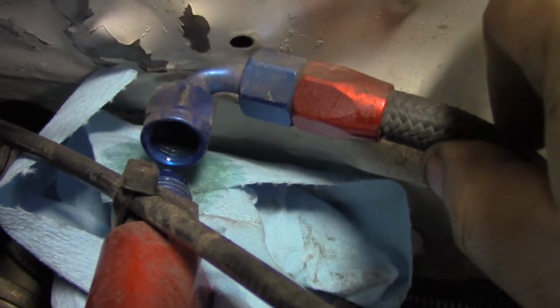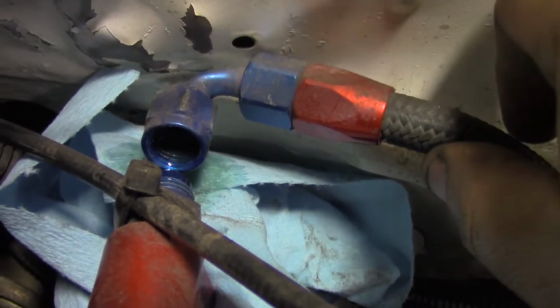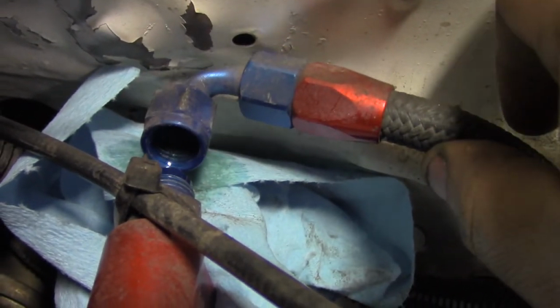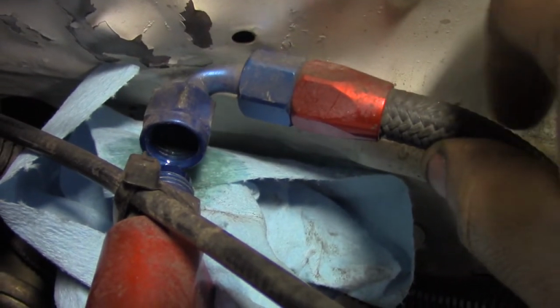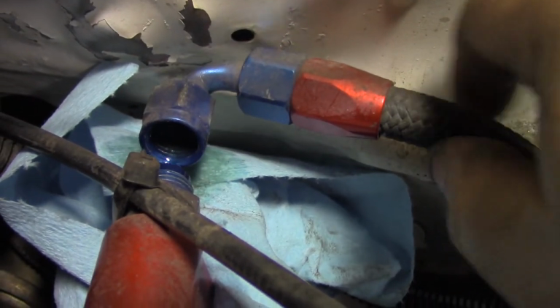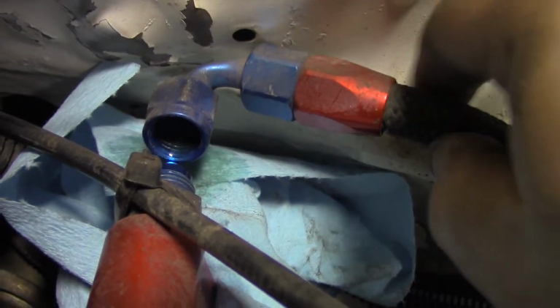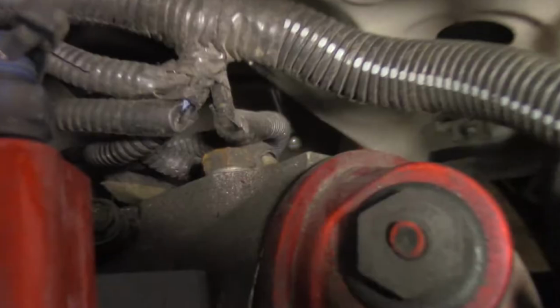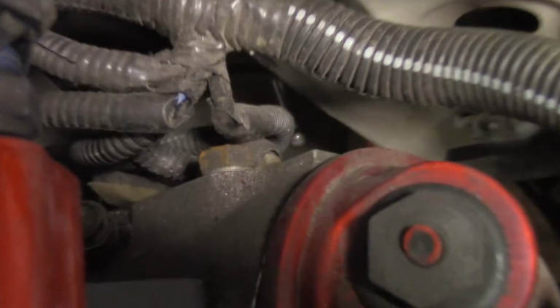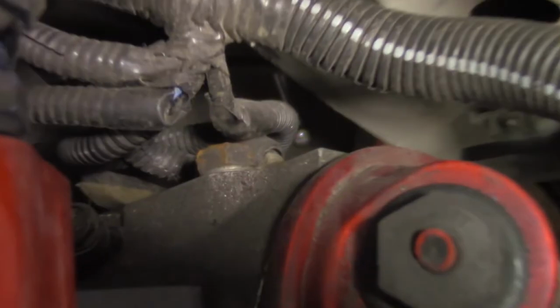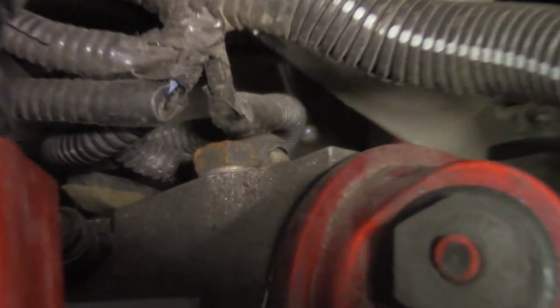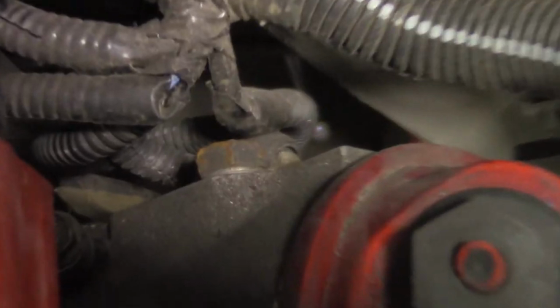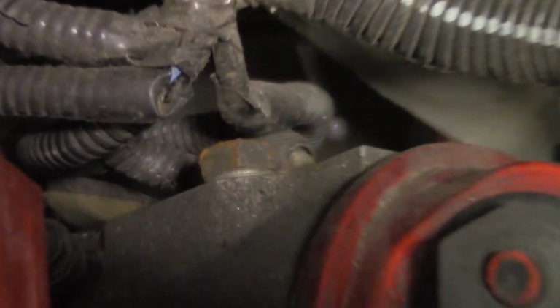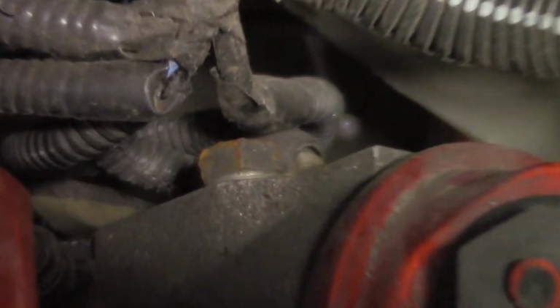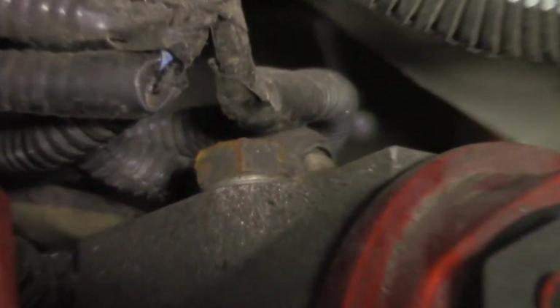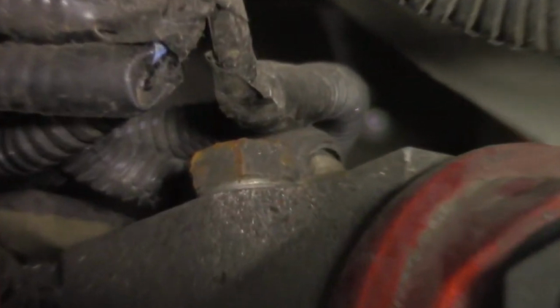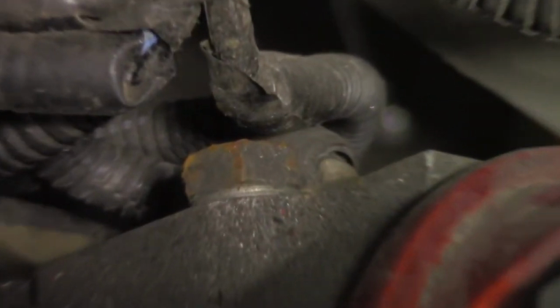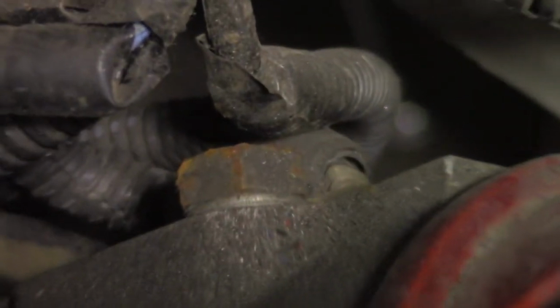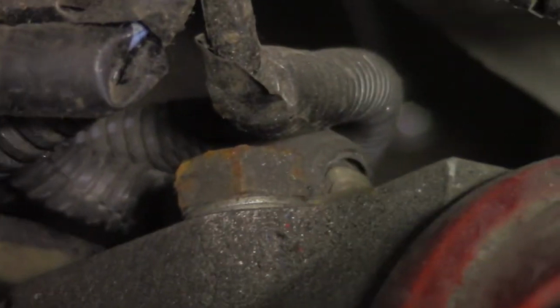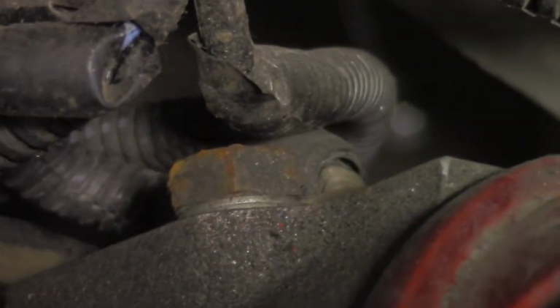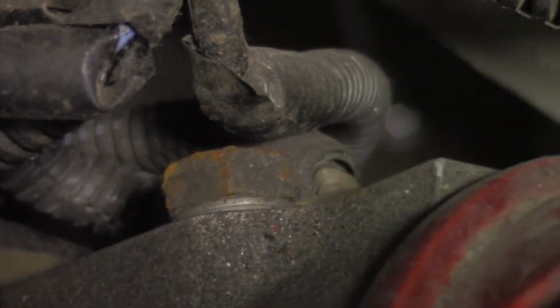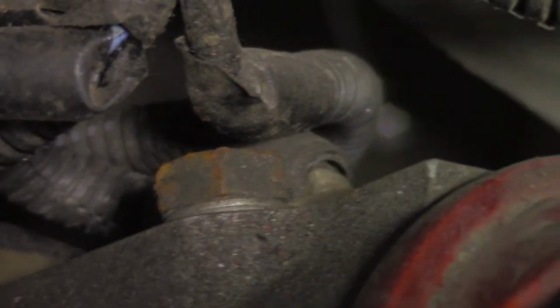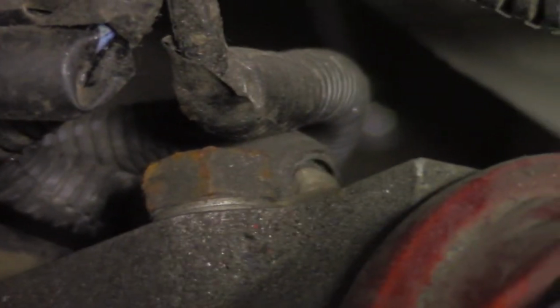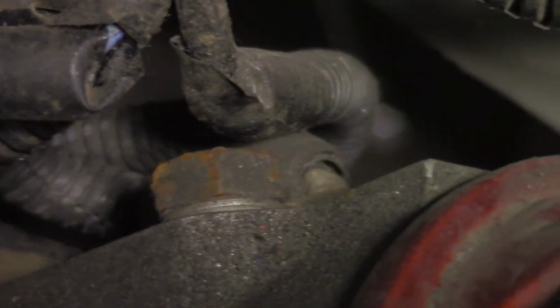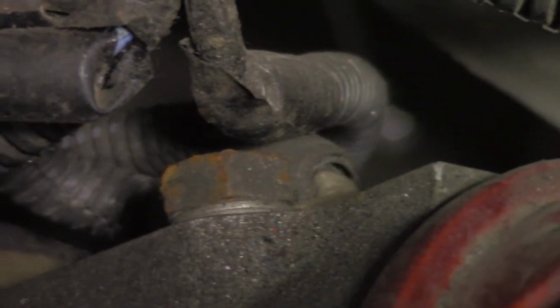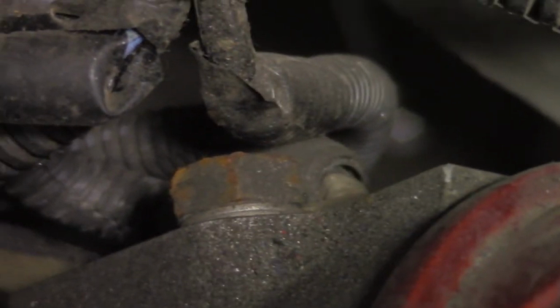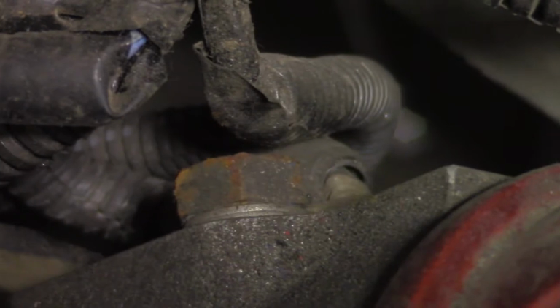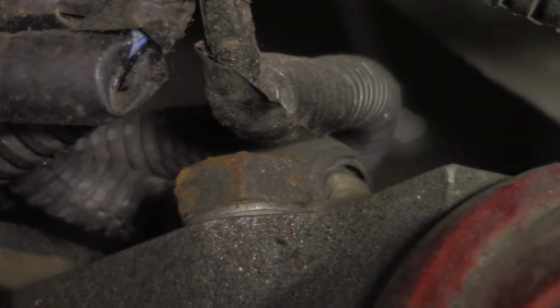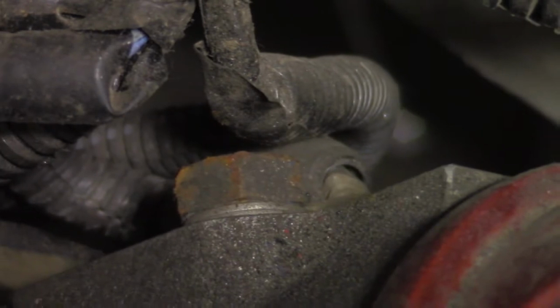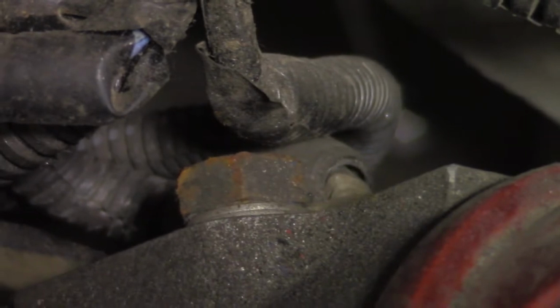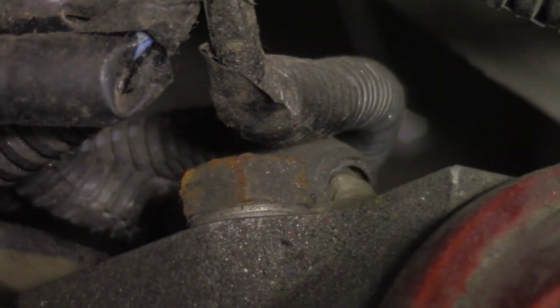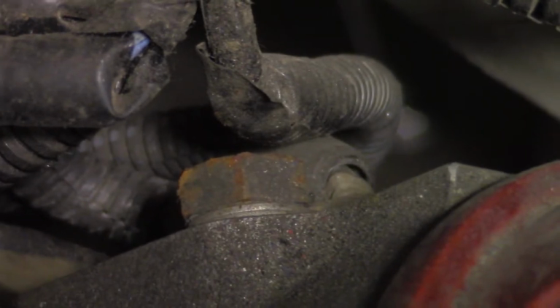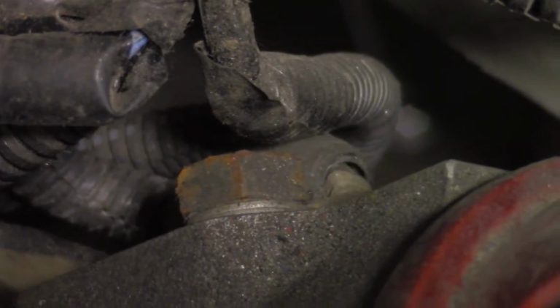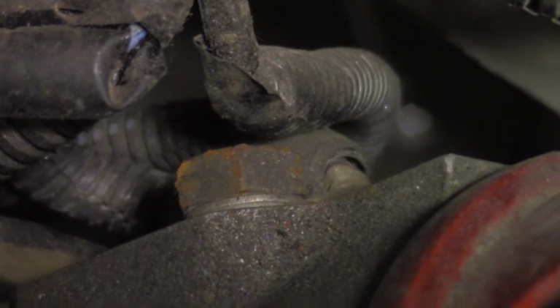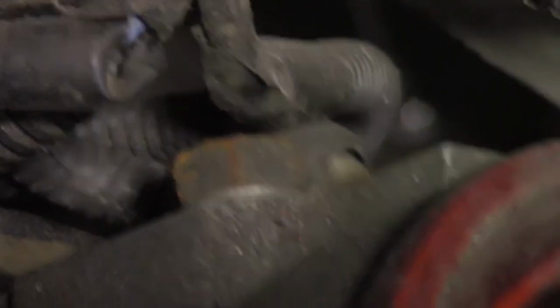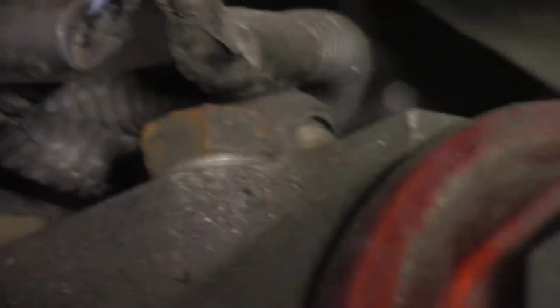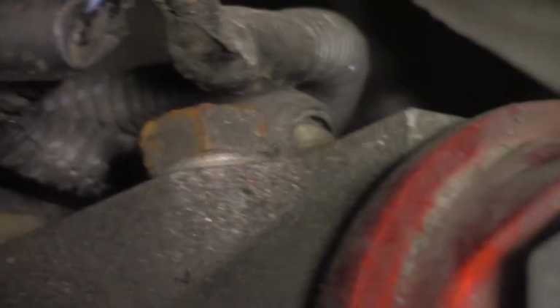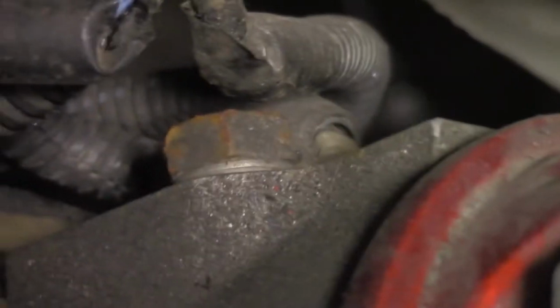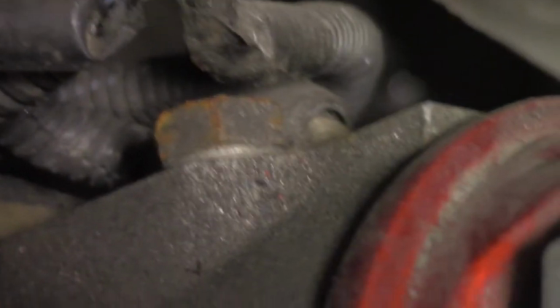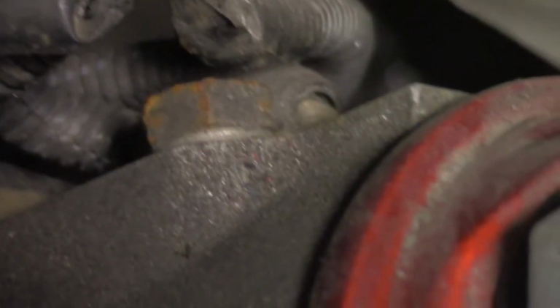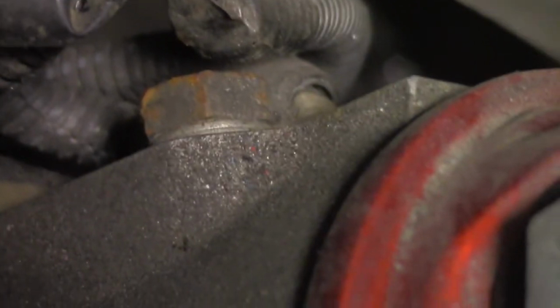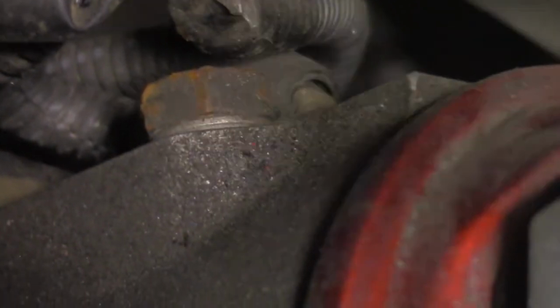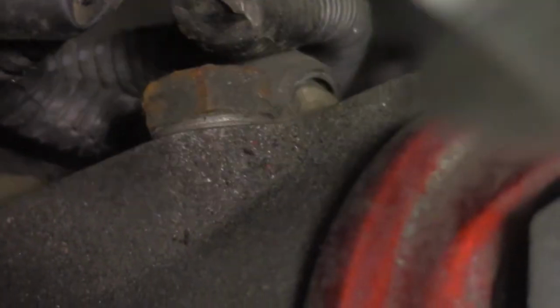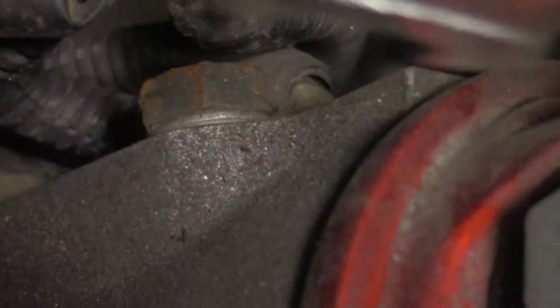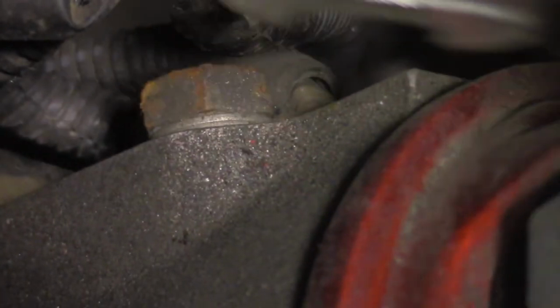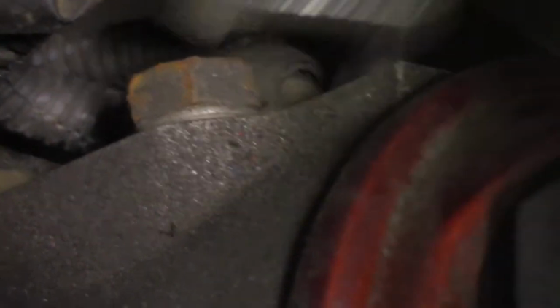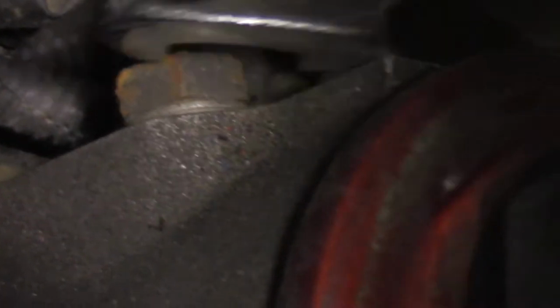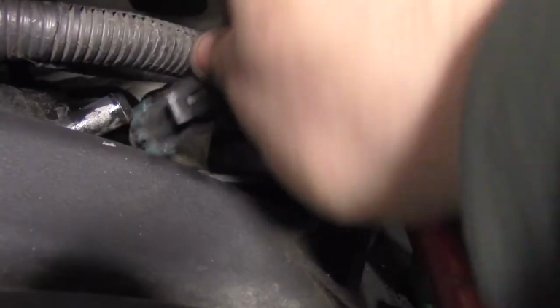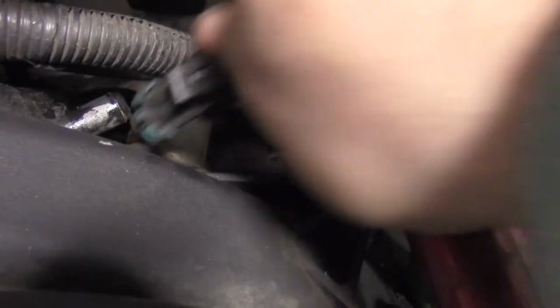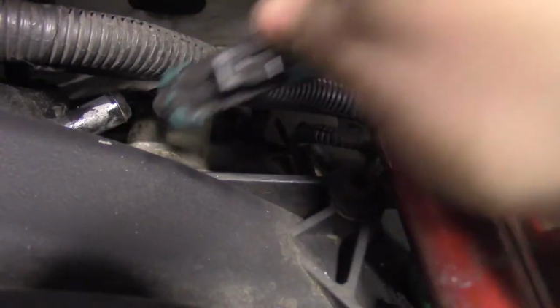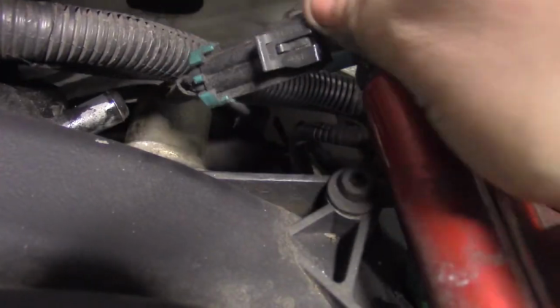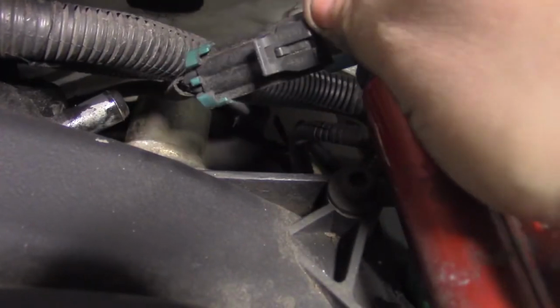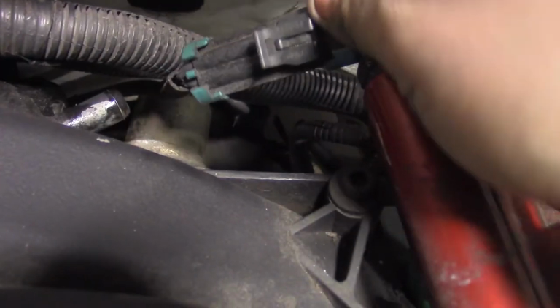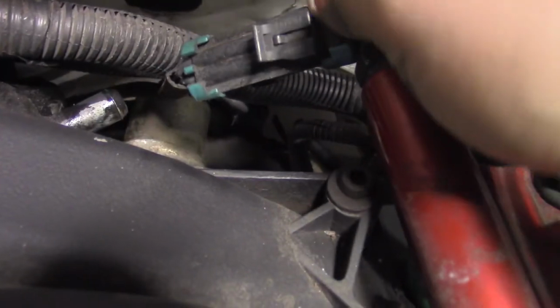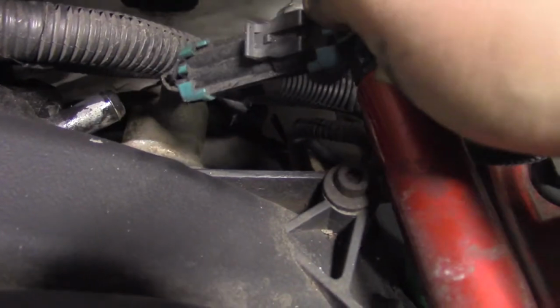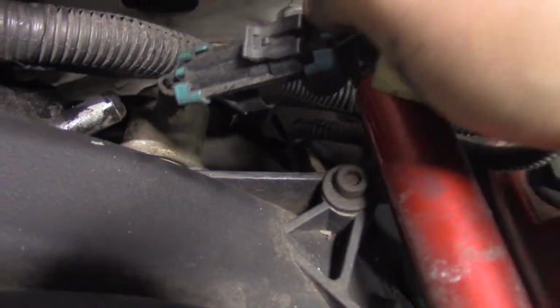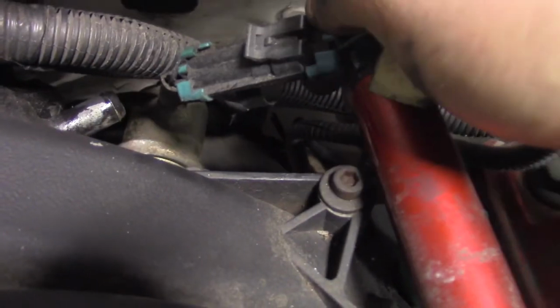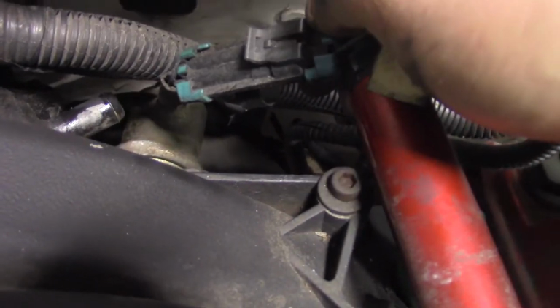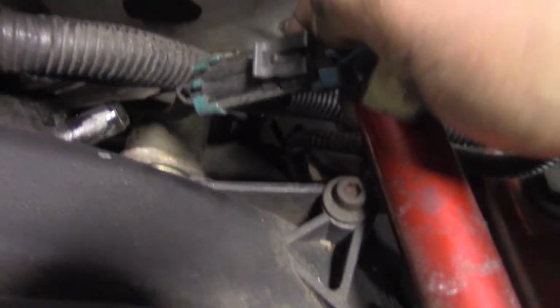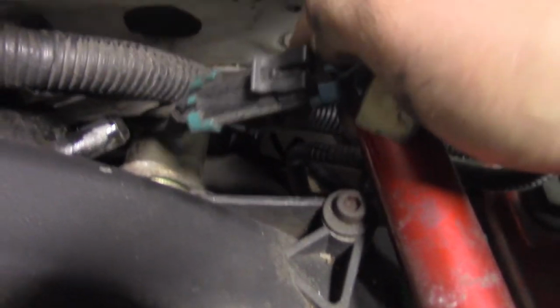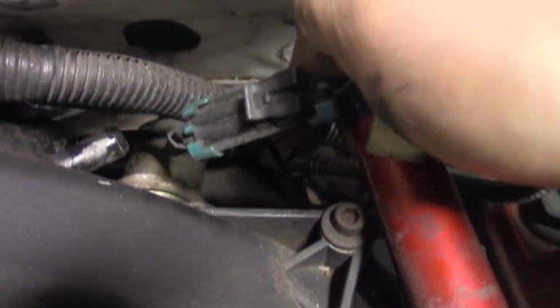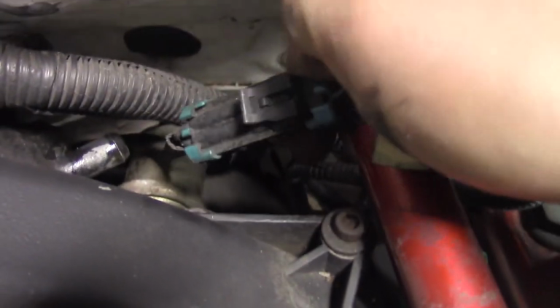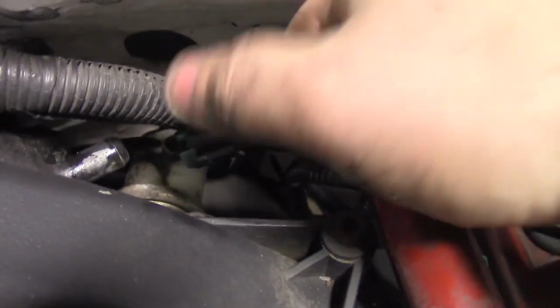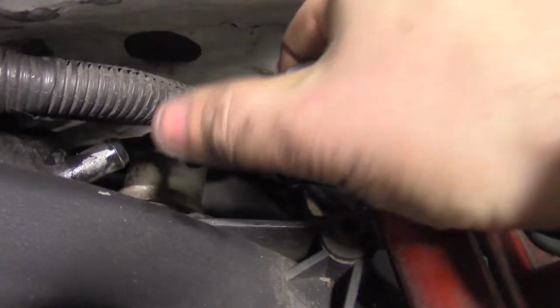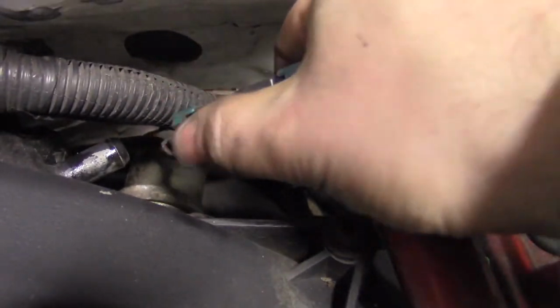And unbolt the rusty, rusty ground. Now I disconnect the knock sensors.